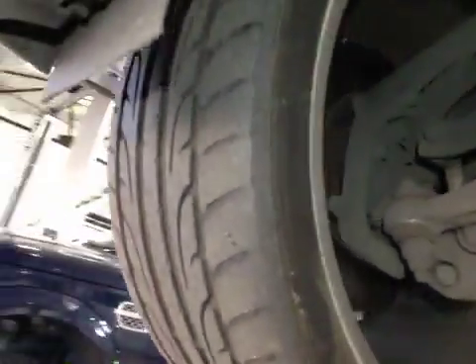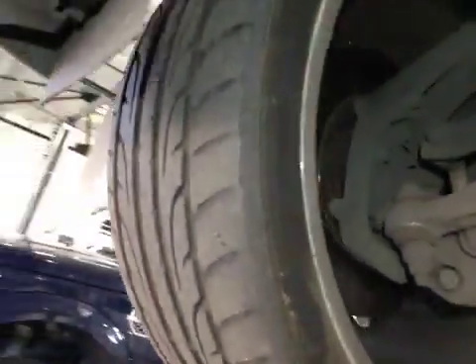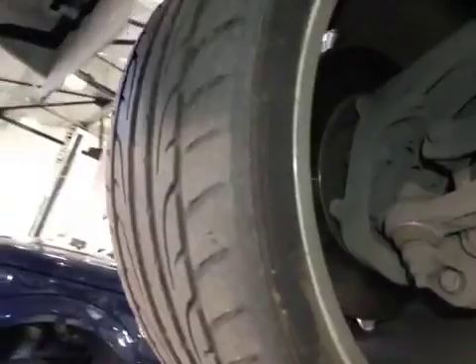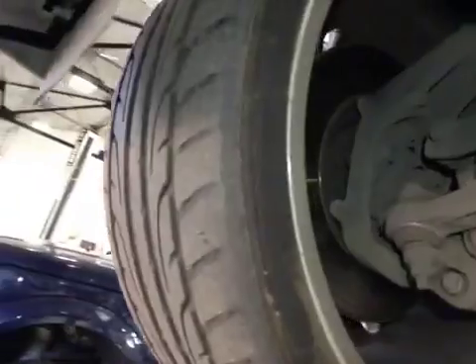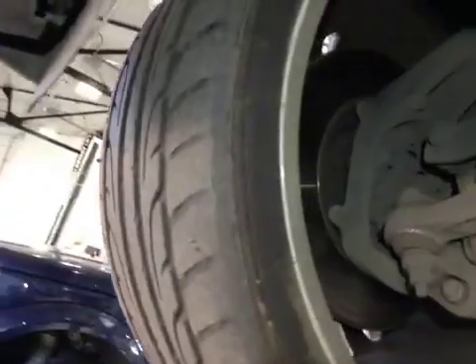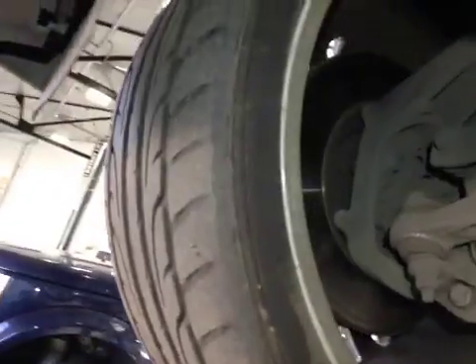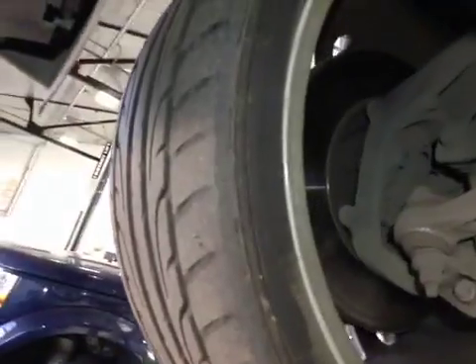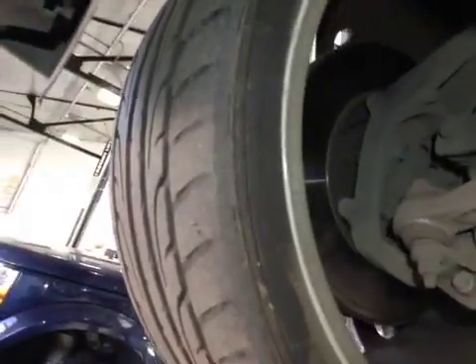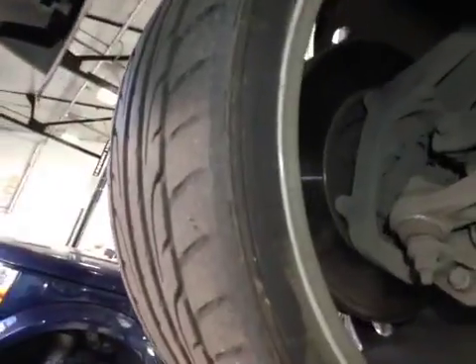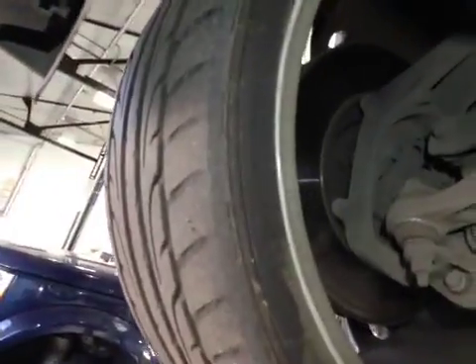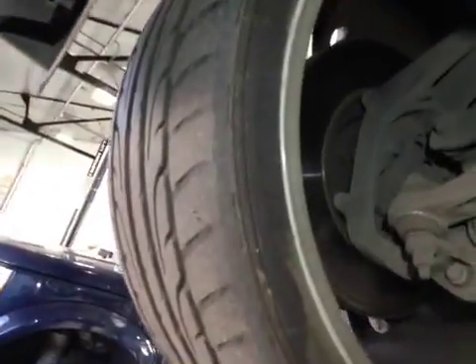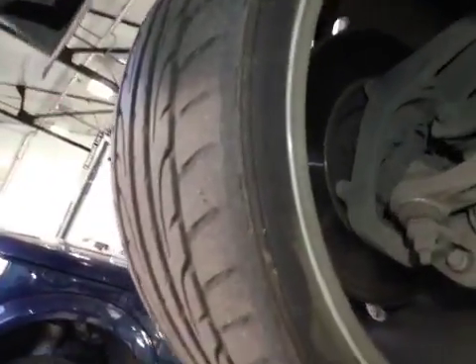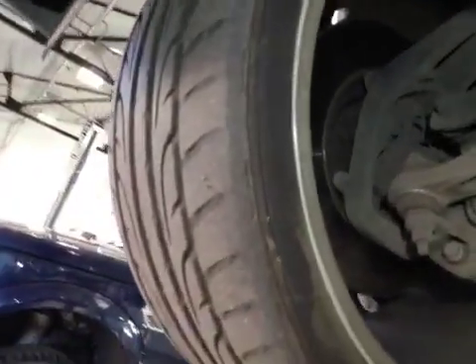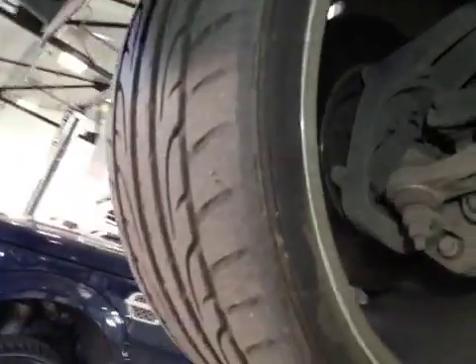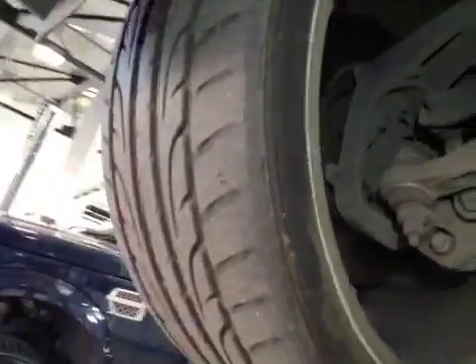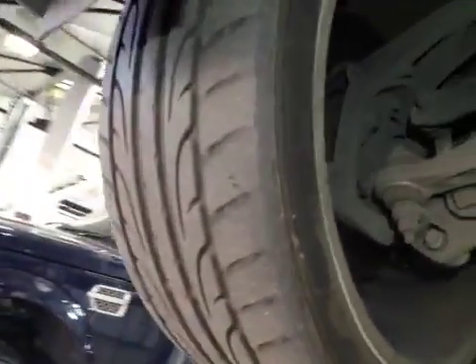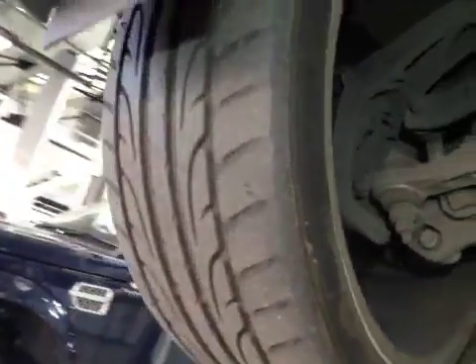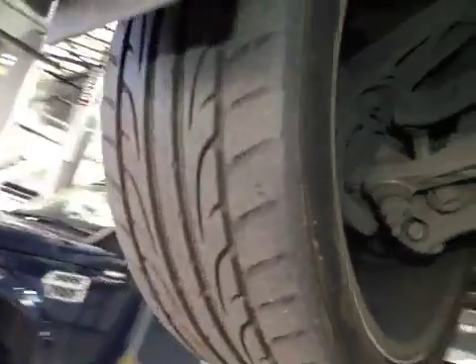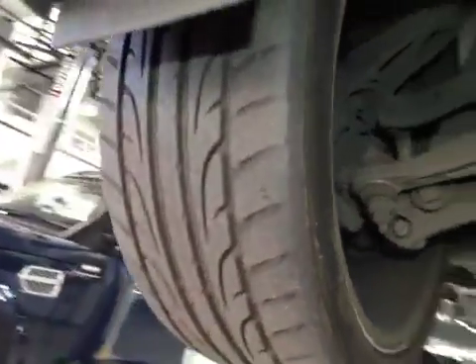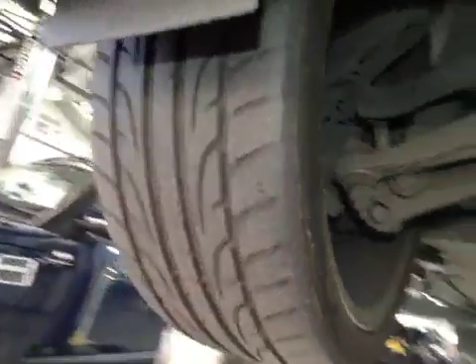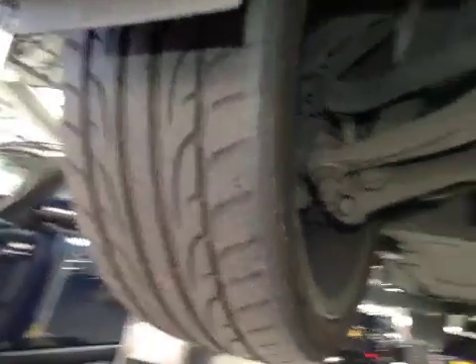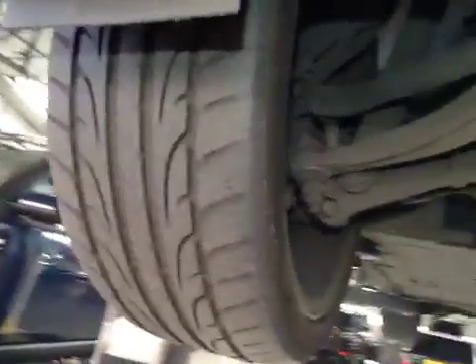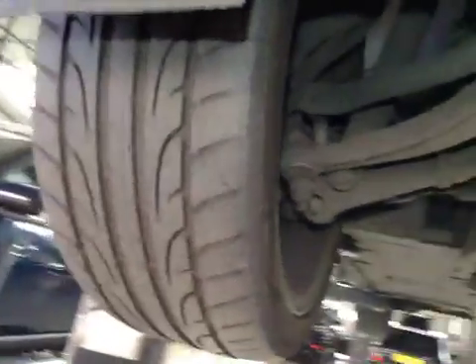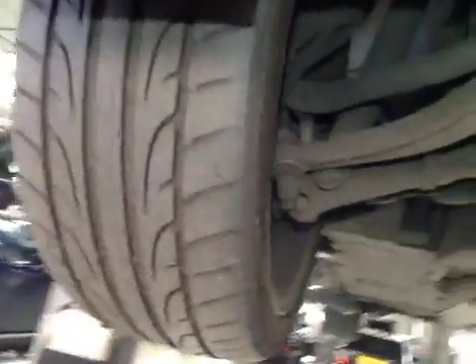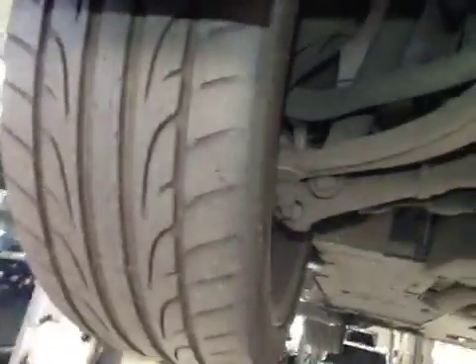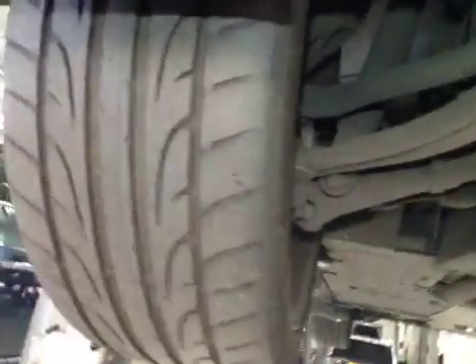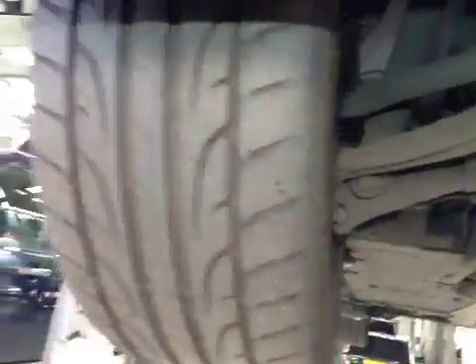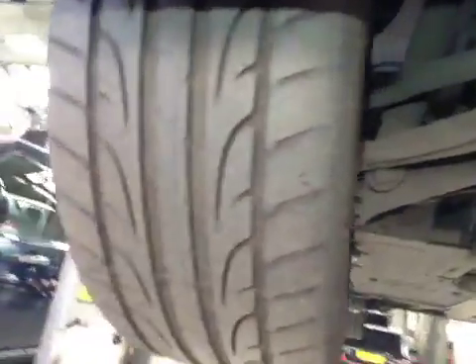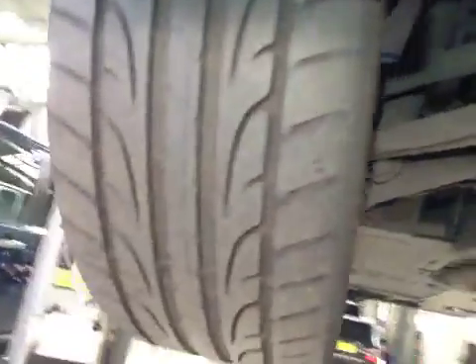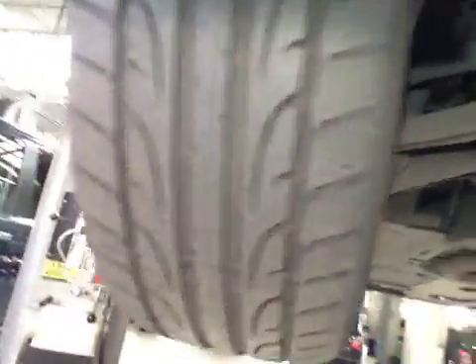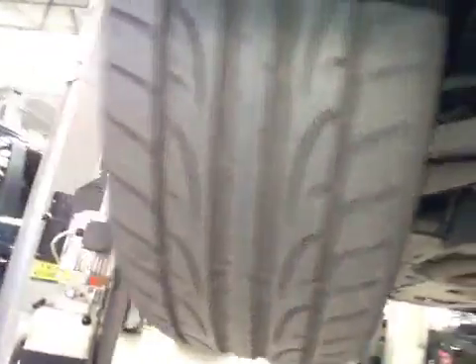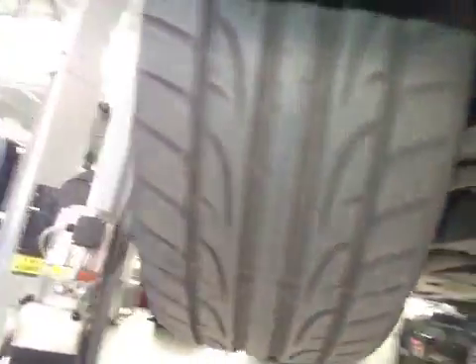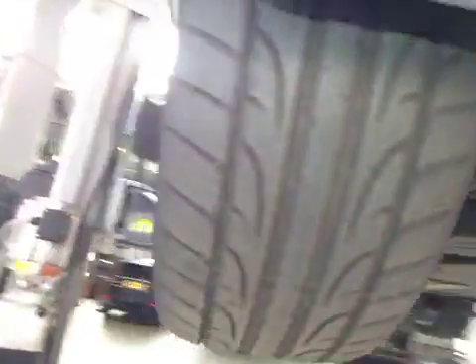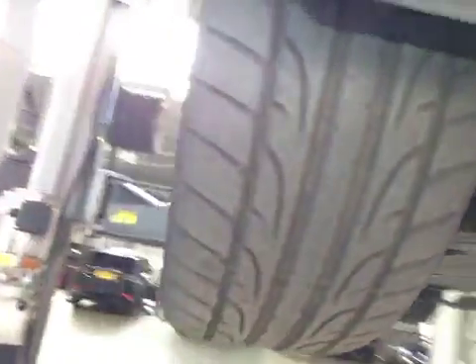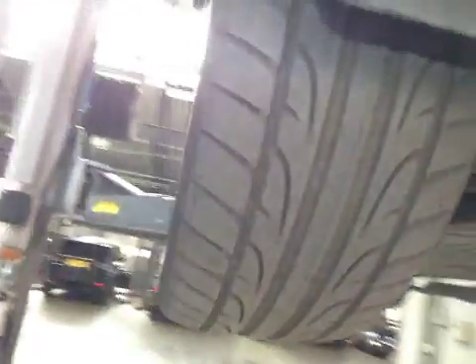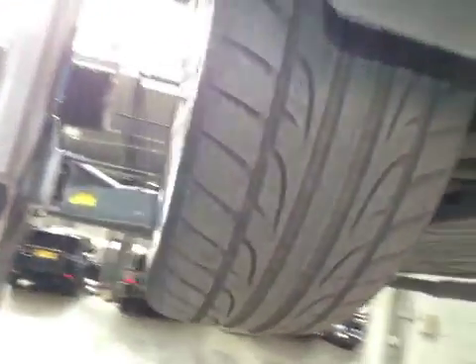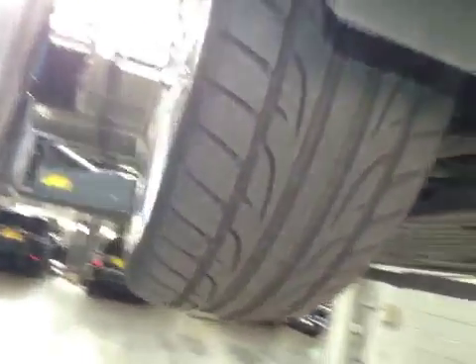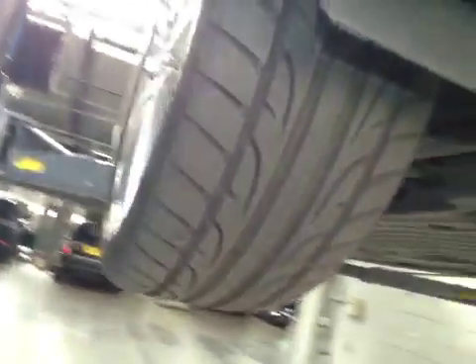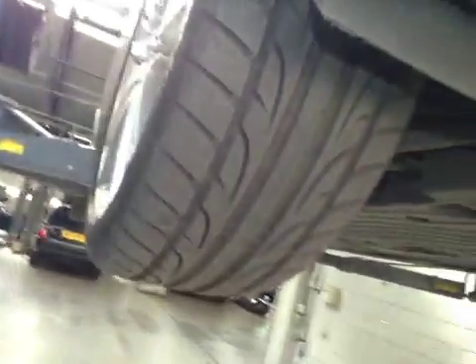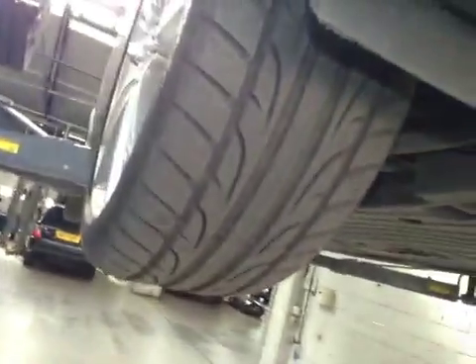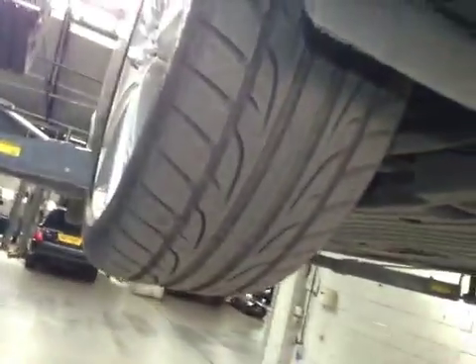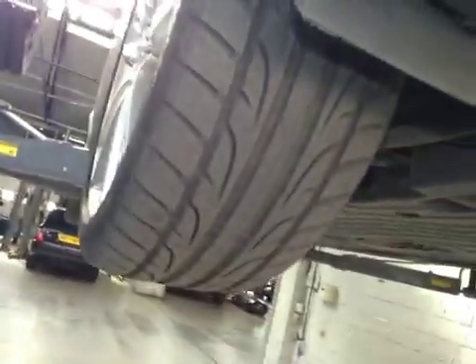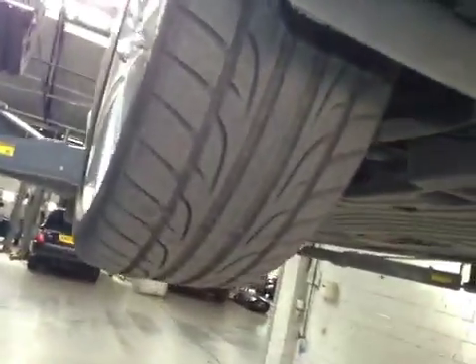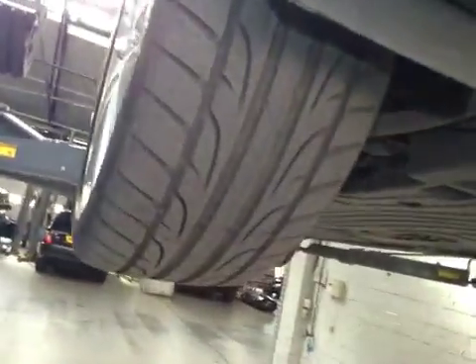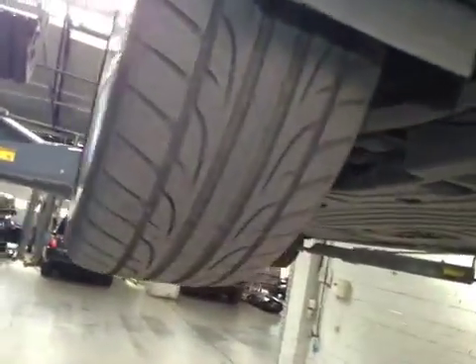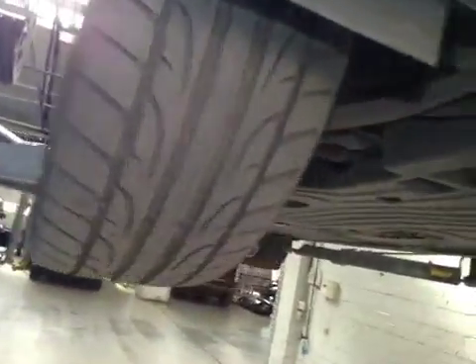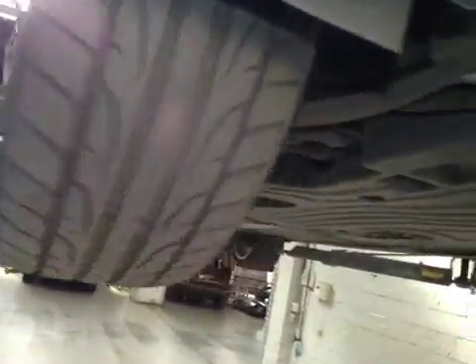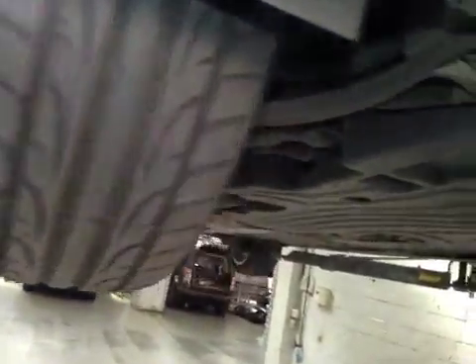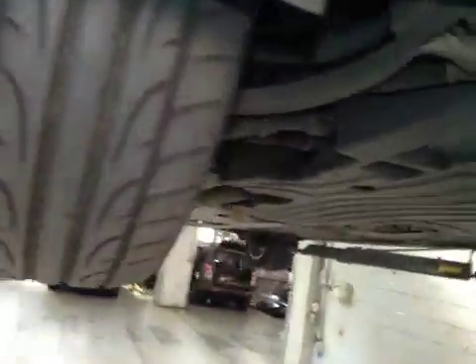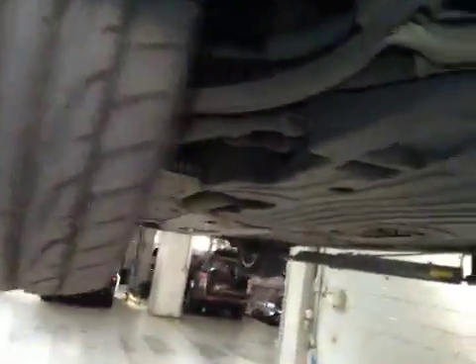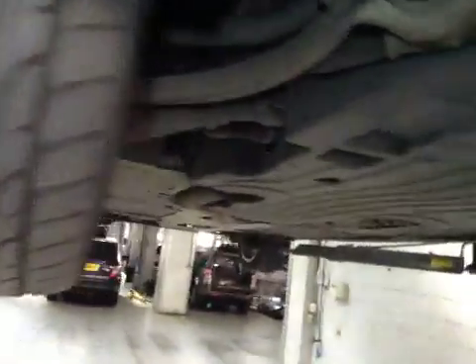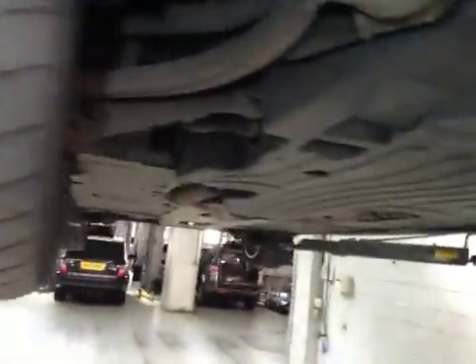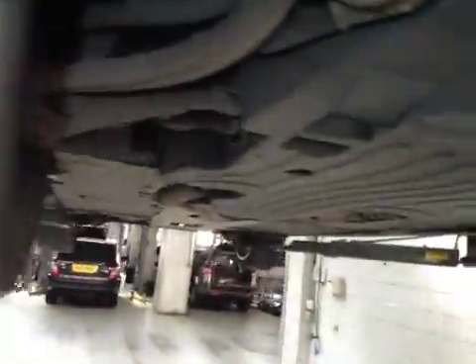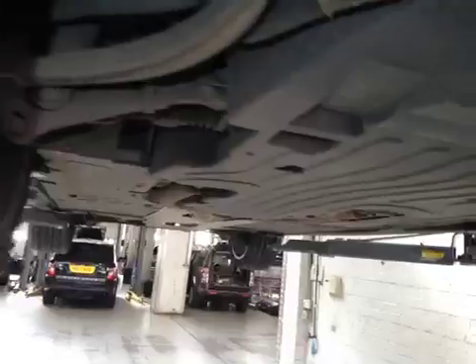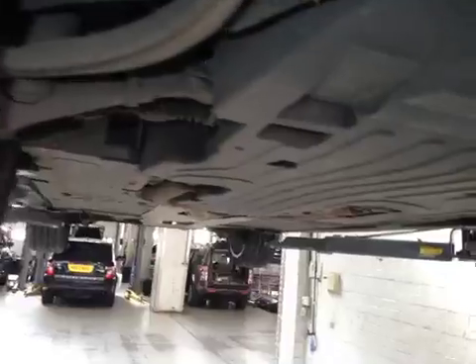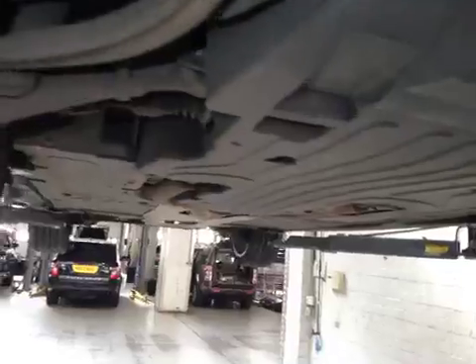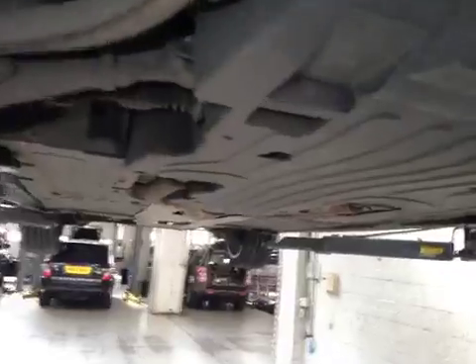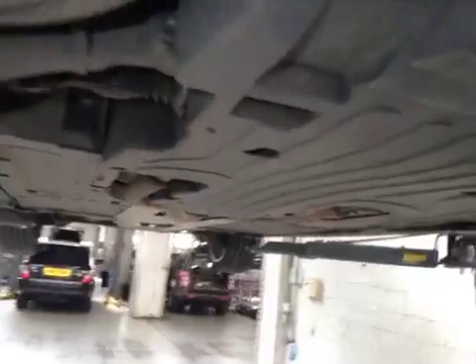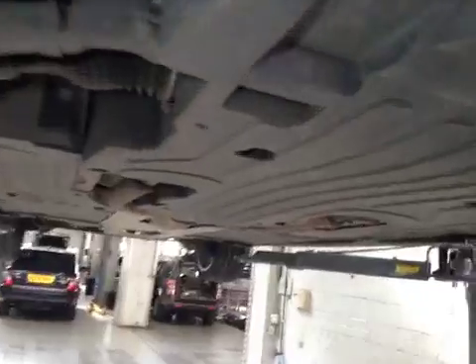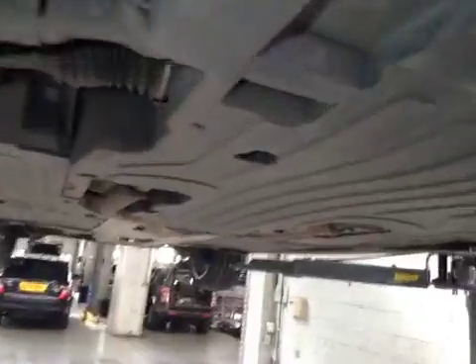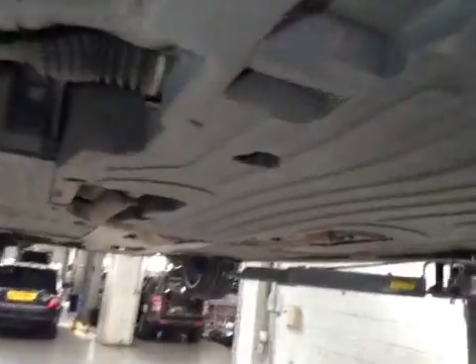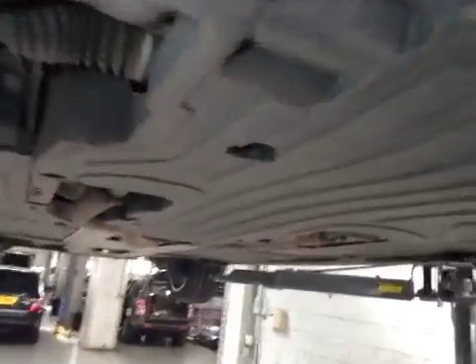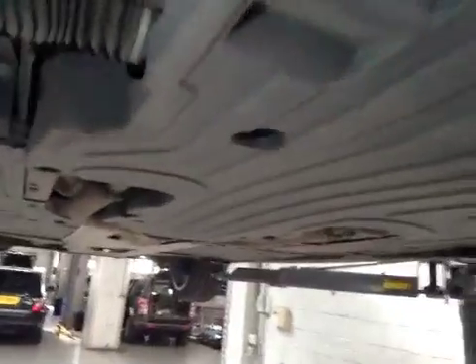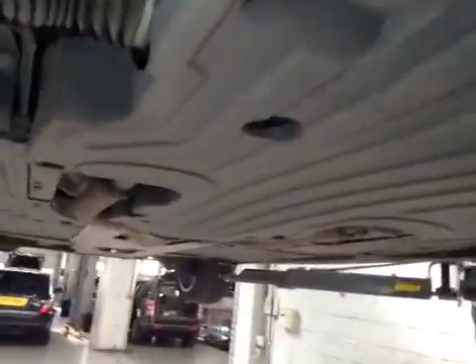The driver's front tyre is wearing on the inner edge due to suspension issues. Other than that, the tyre is okay and in the amber section.